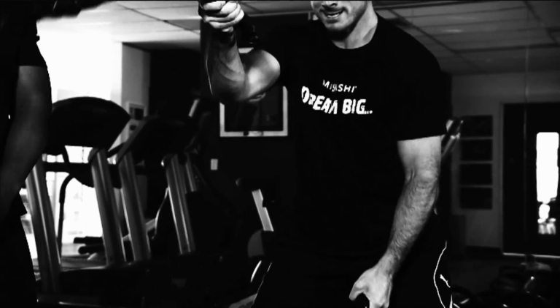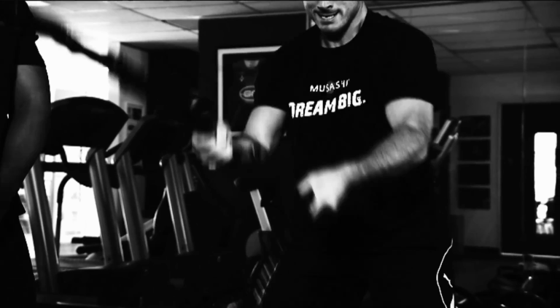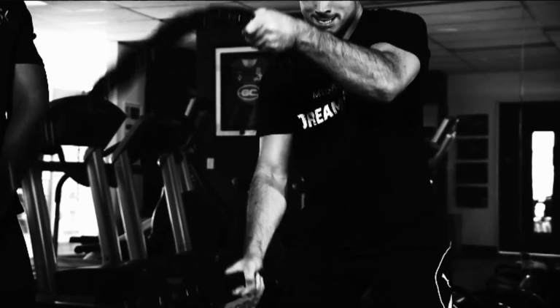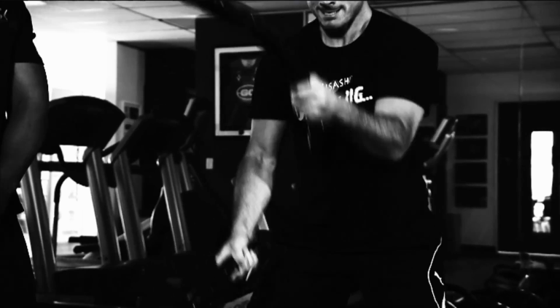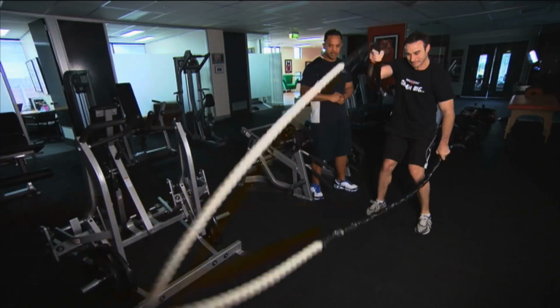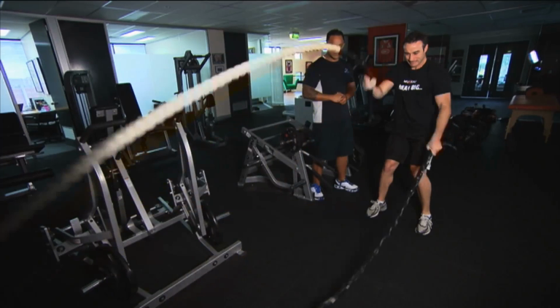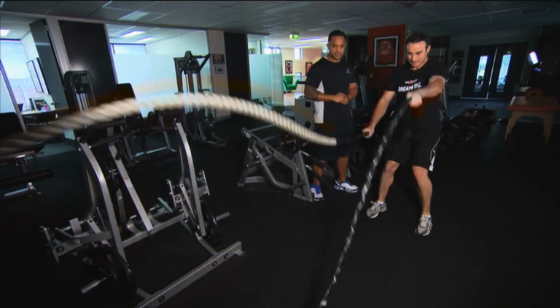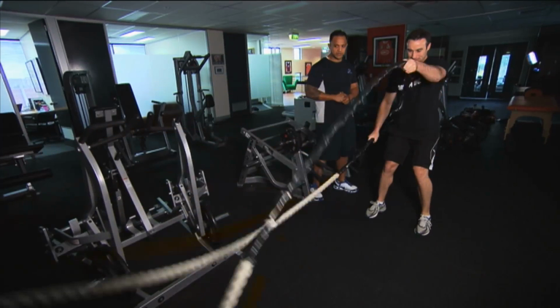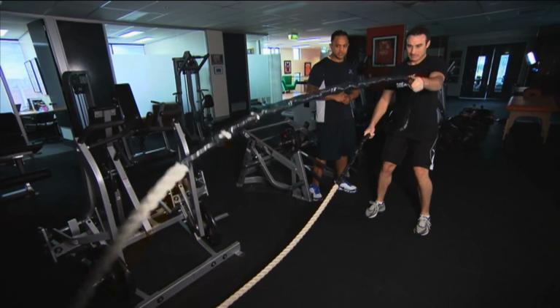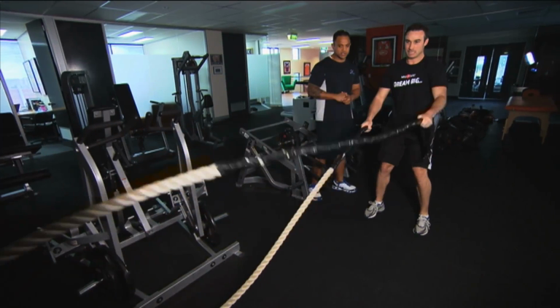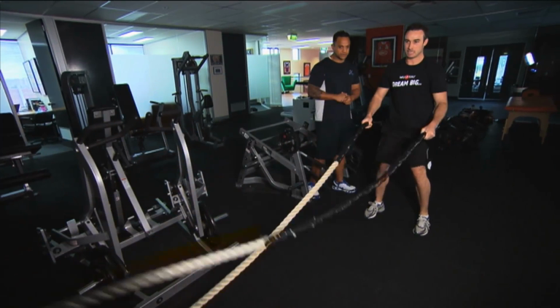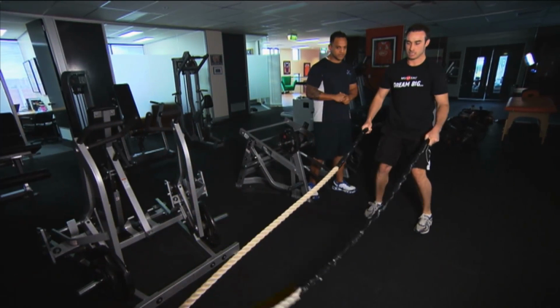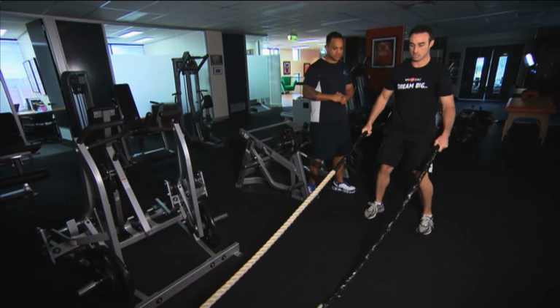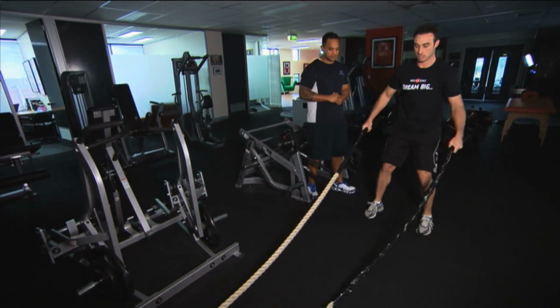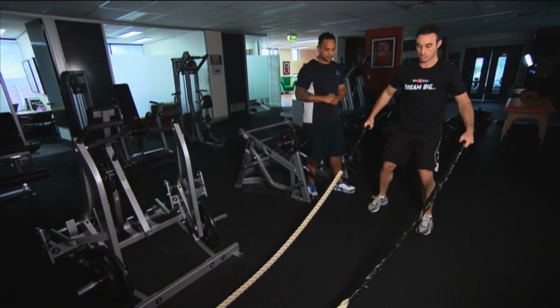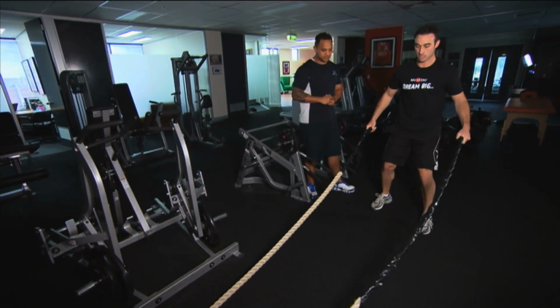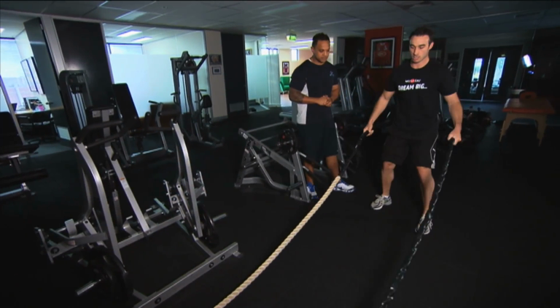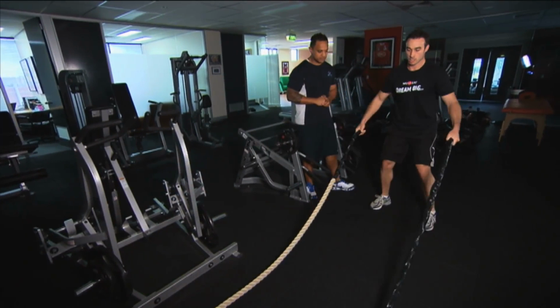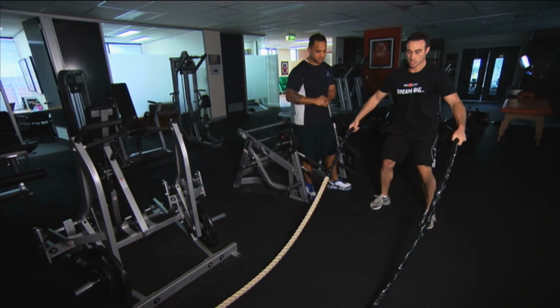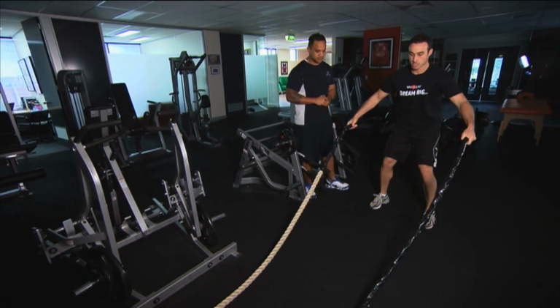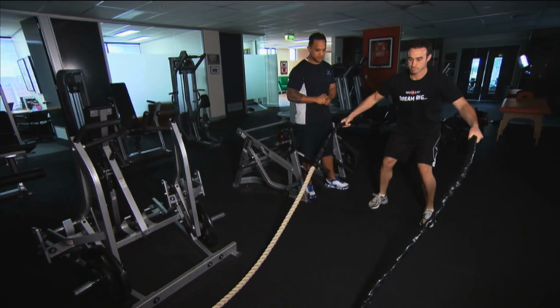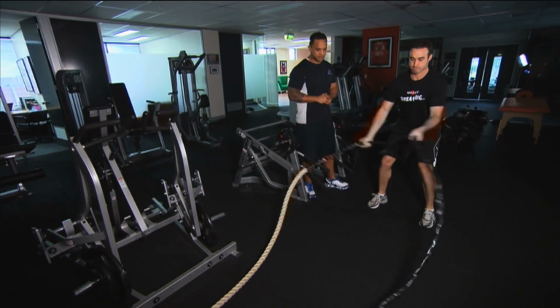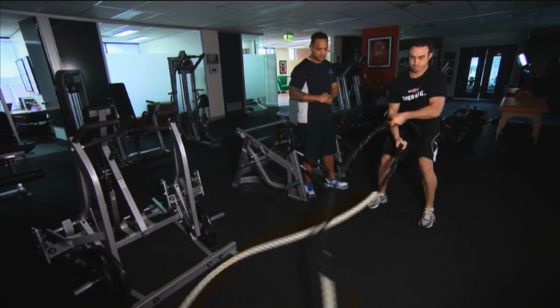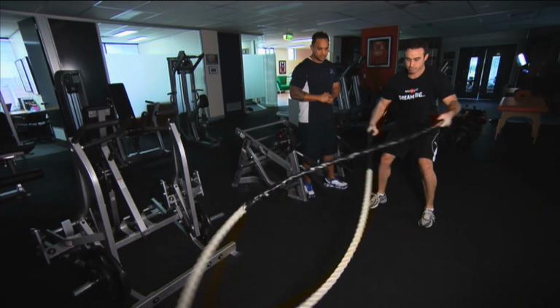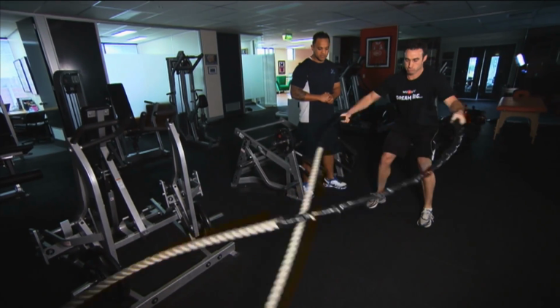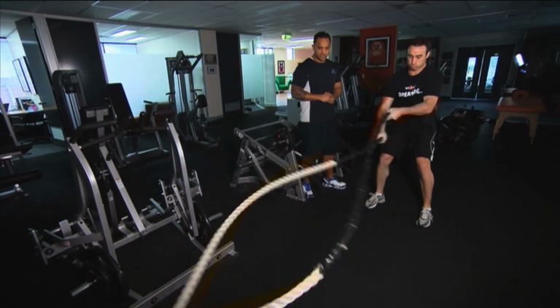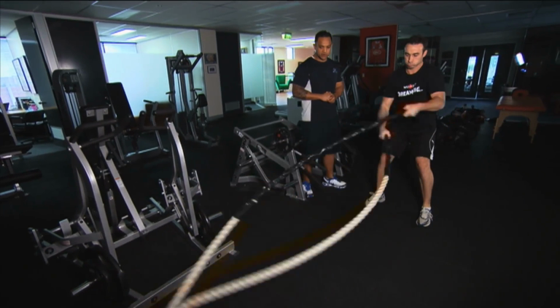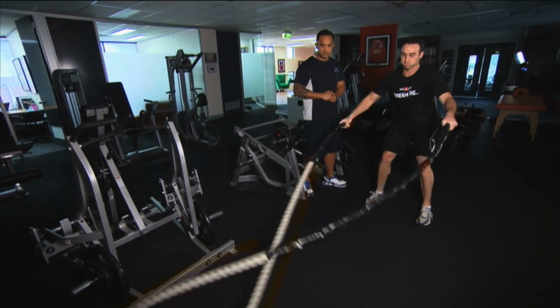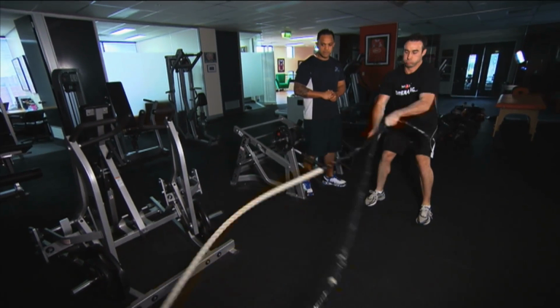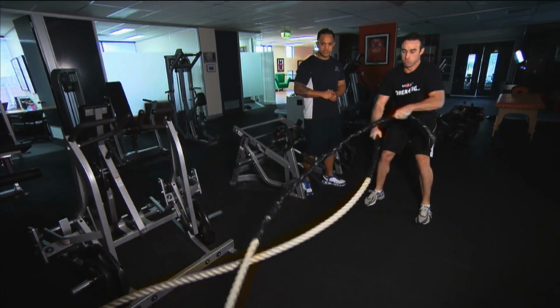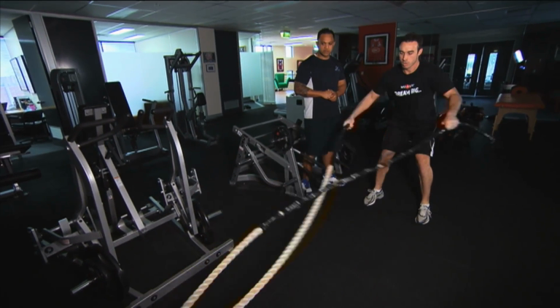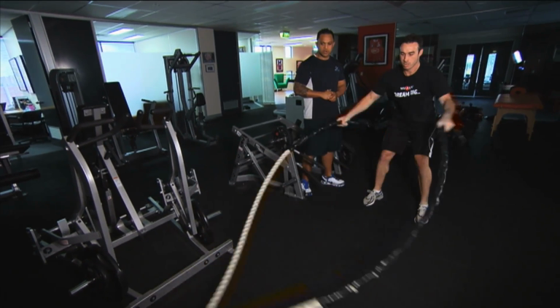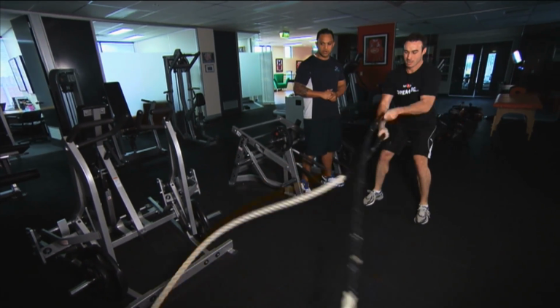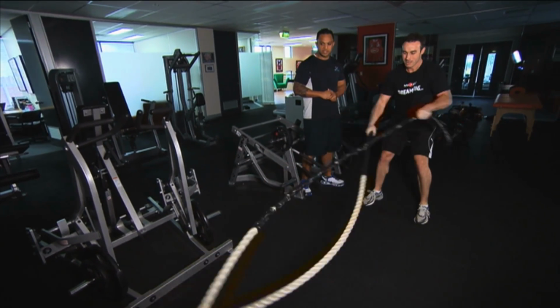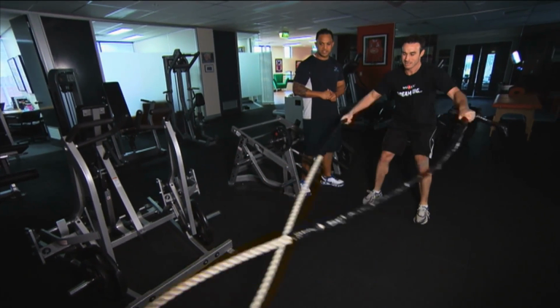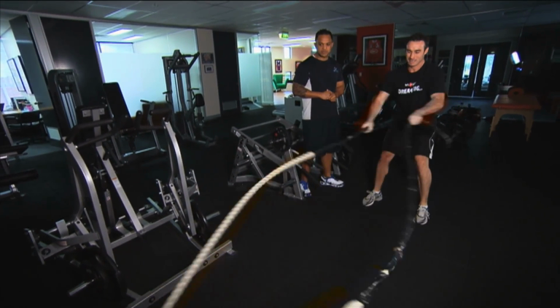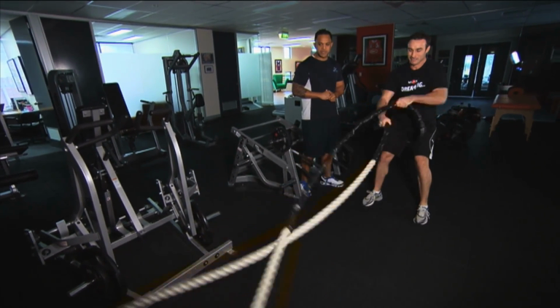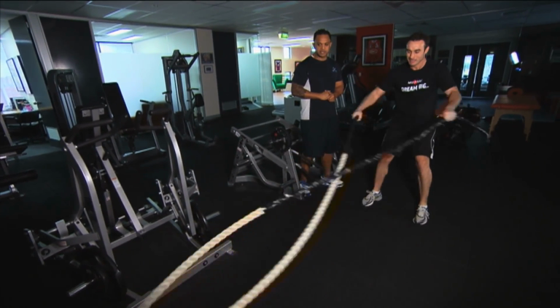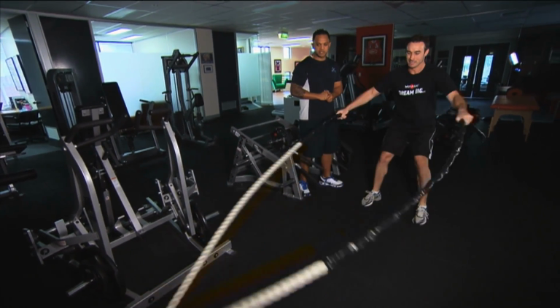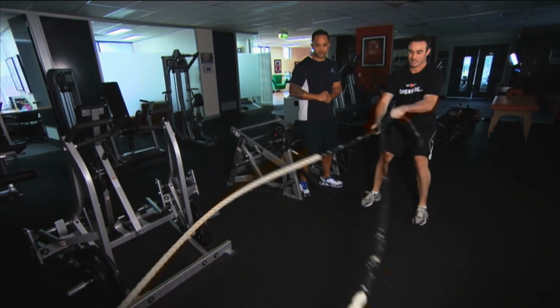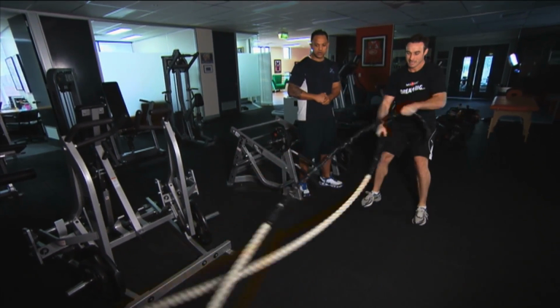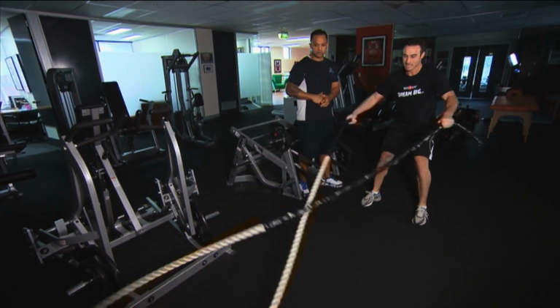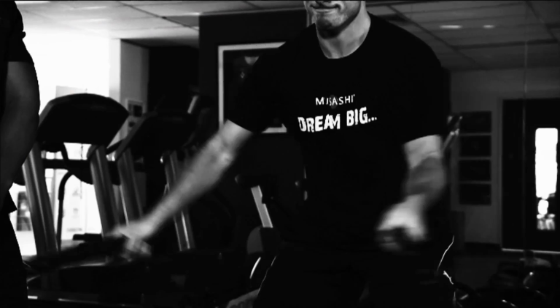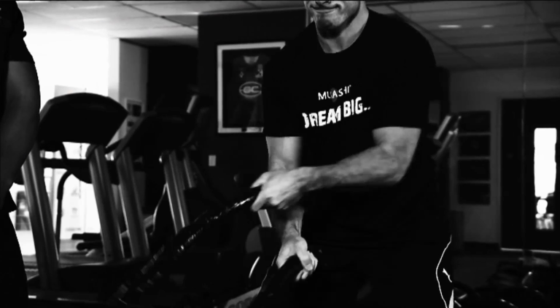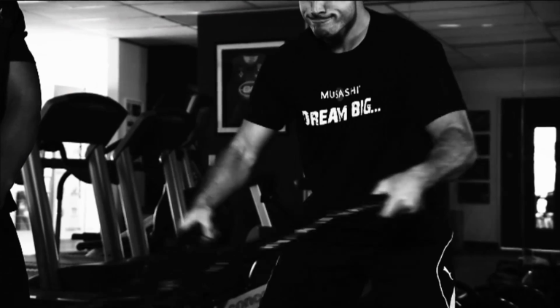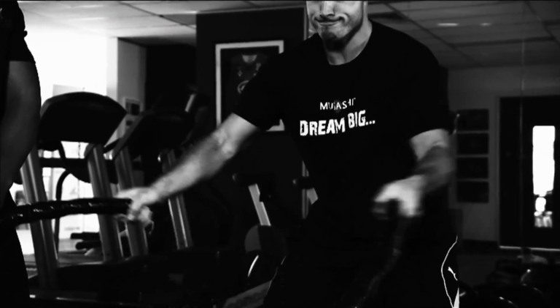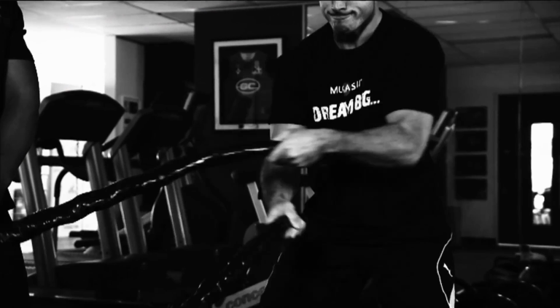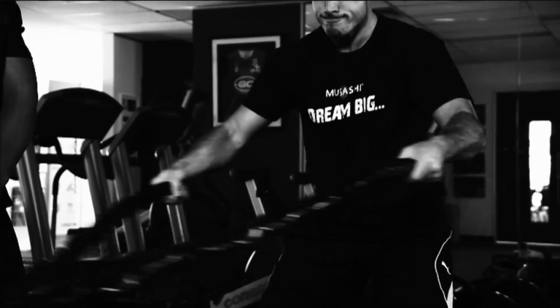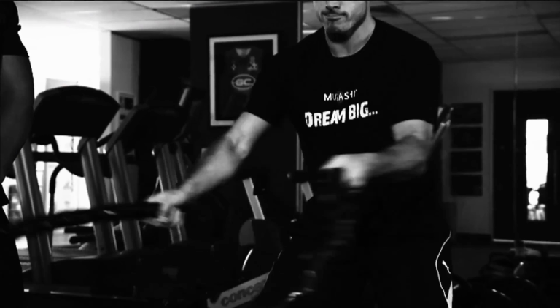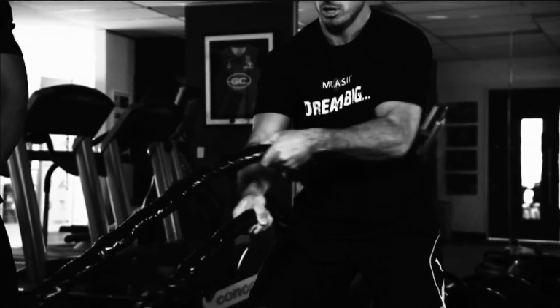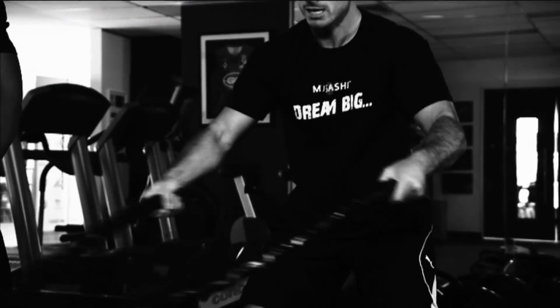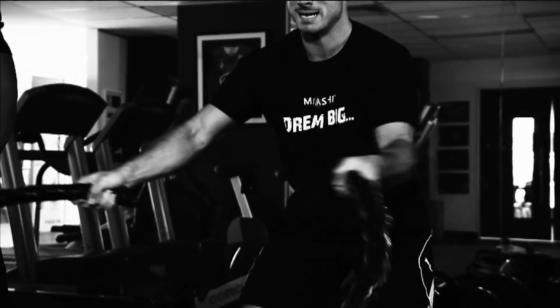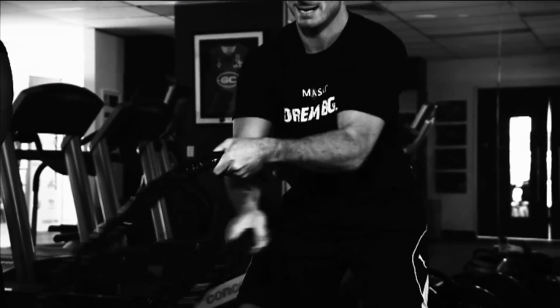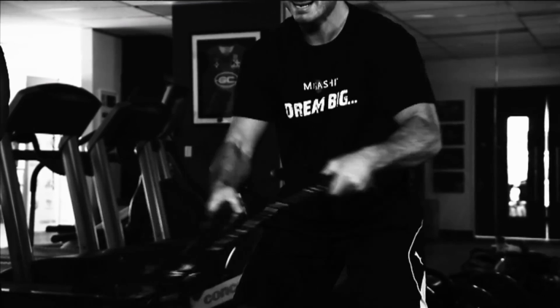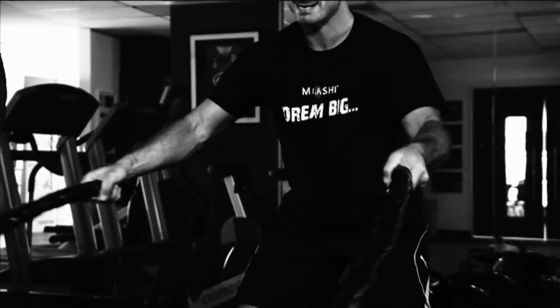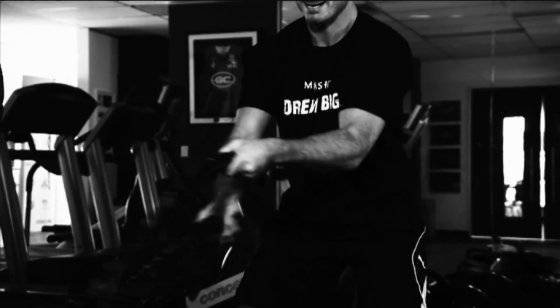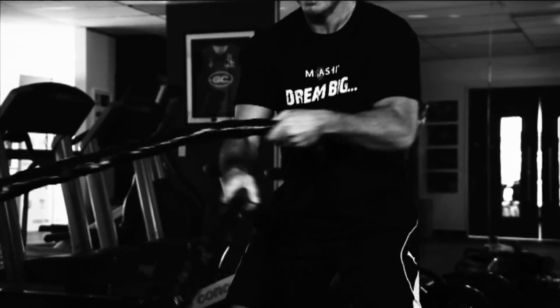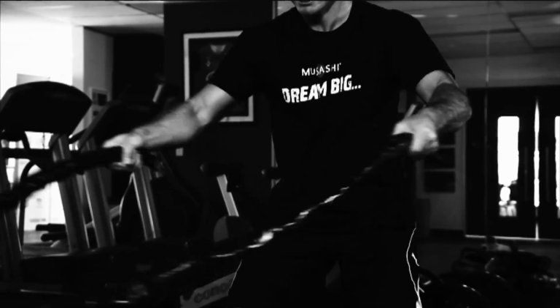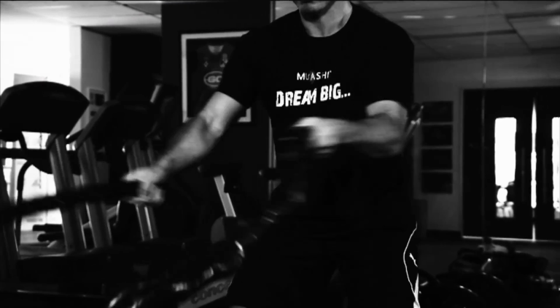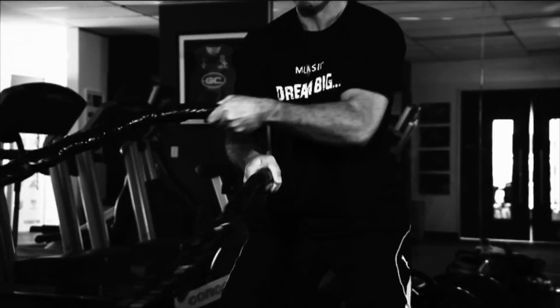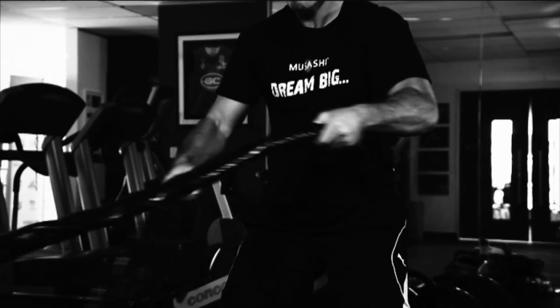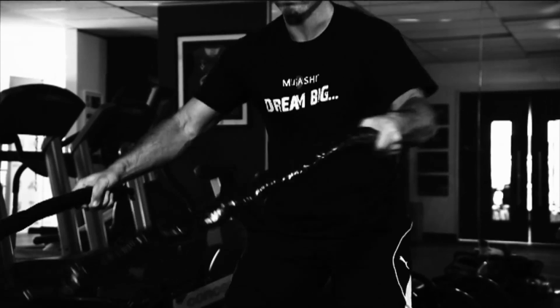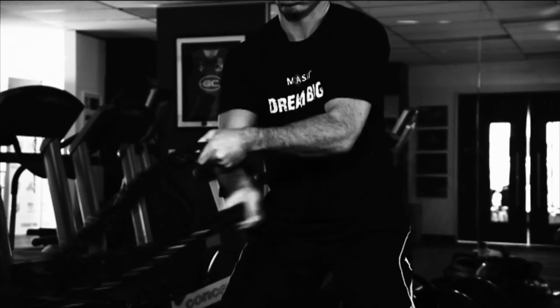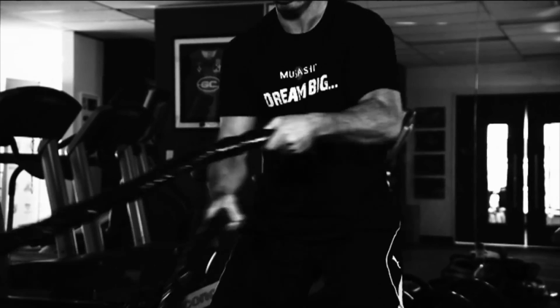And then Matty will now do sides for us. Remember, your goal is to make this rope move as quick as you can, keeping your core nice and tight.